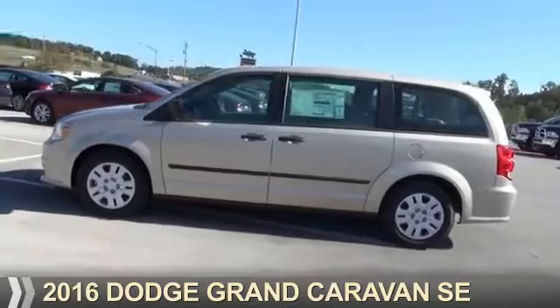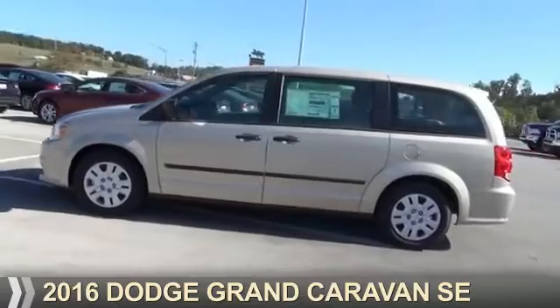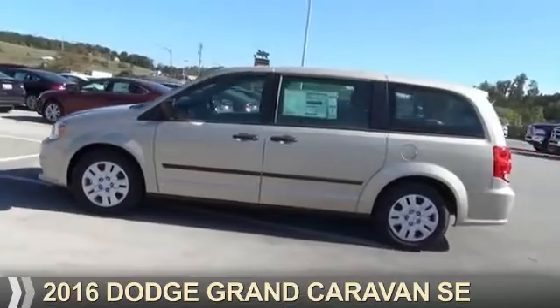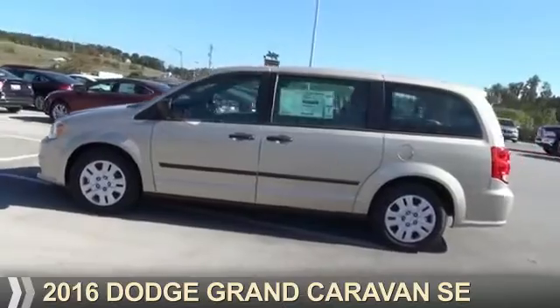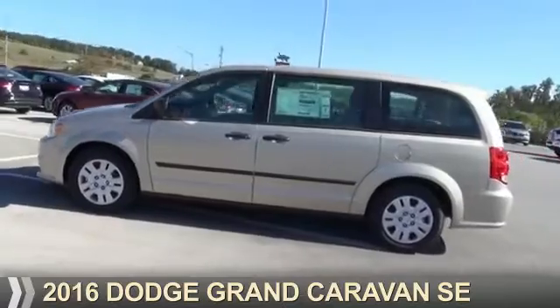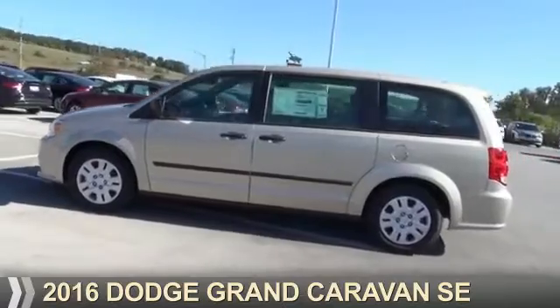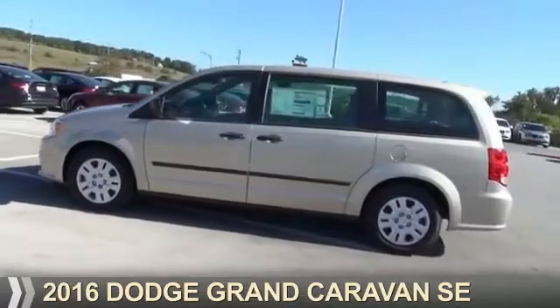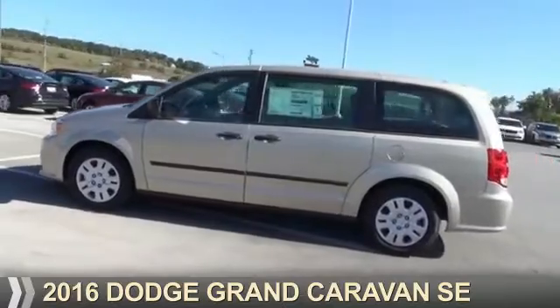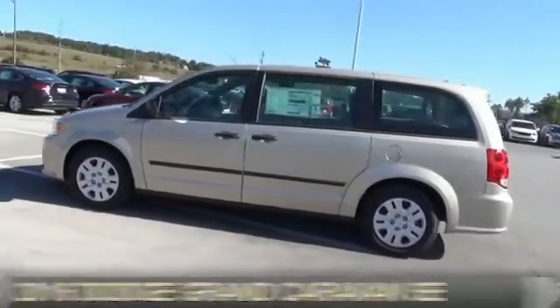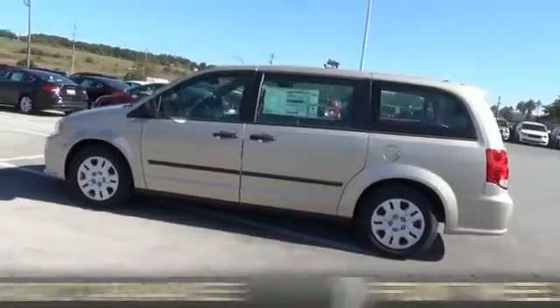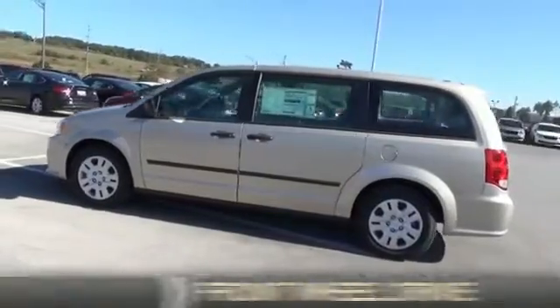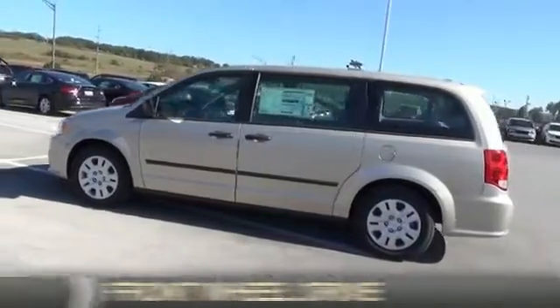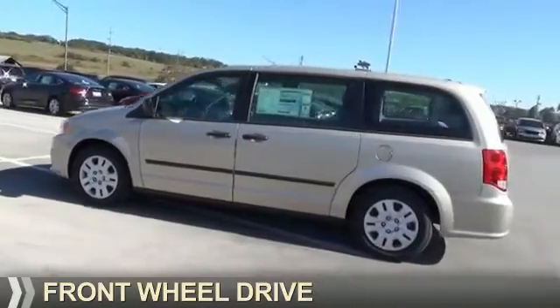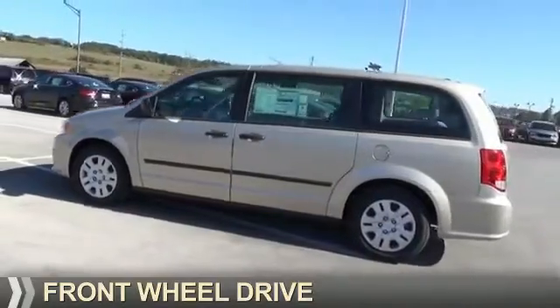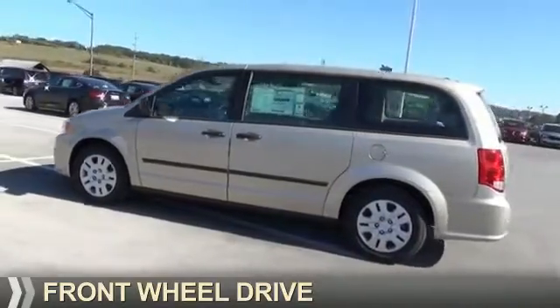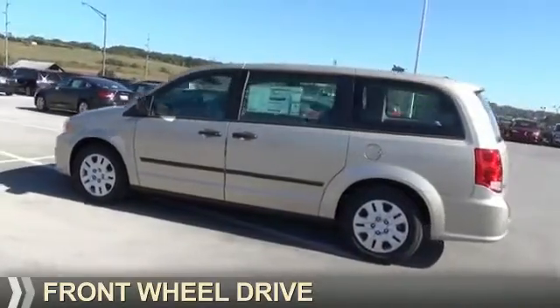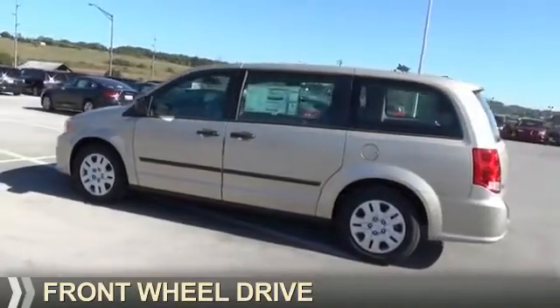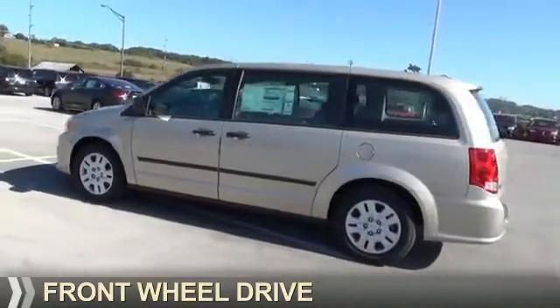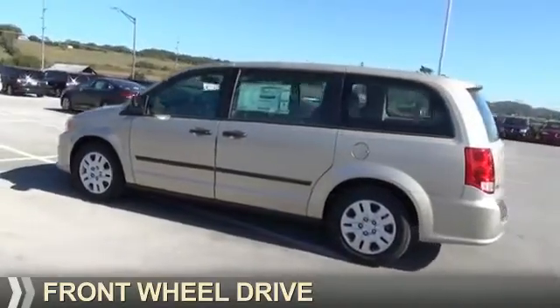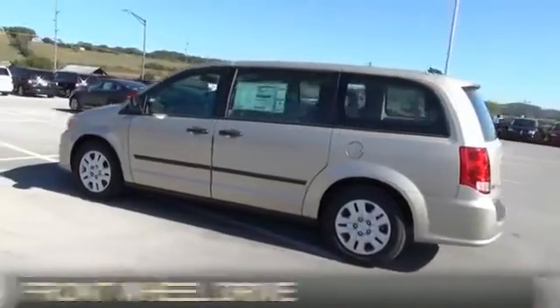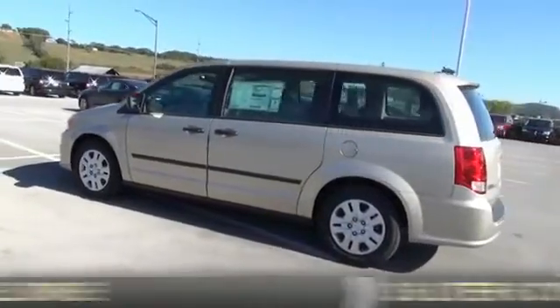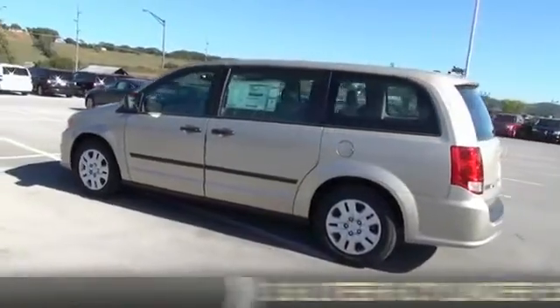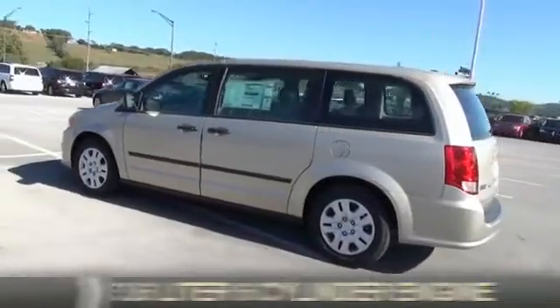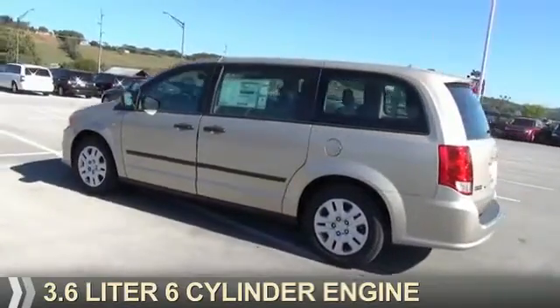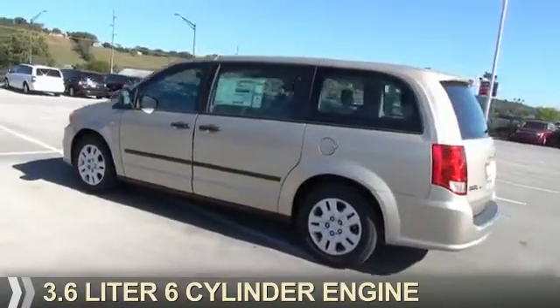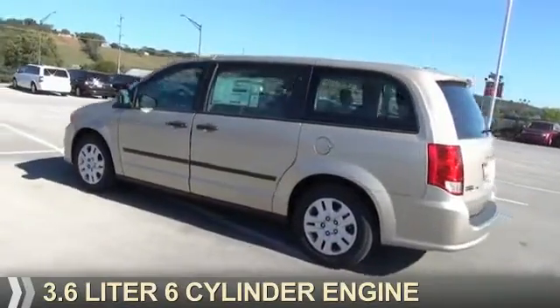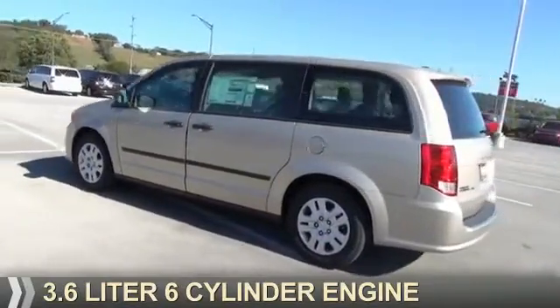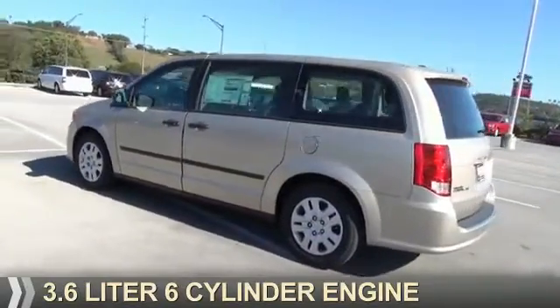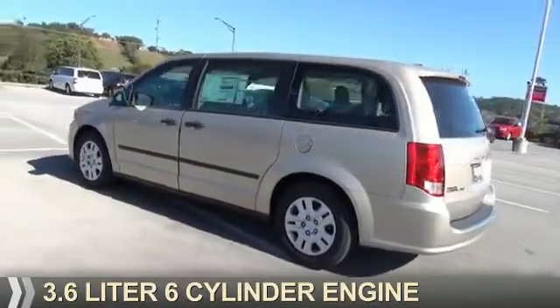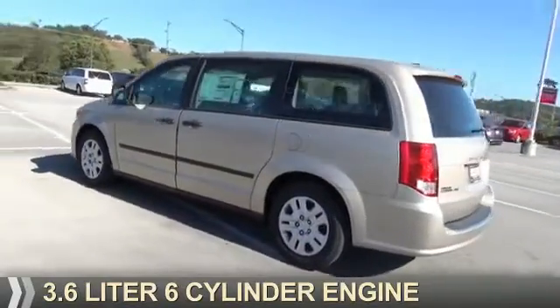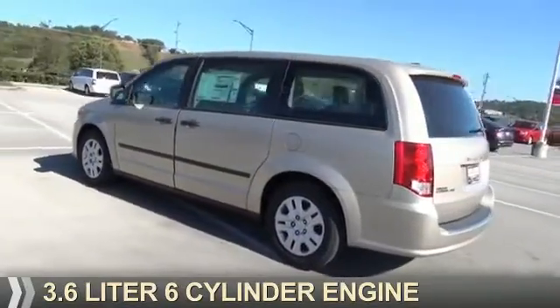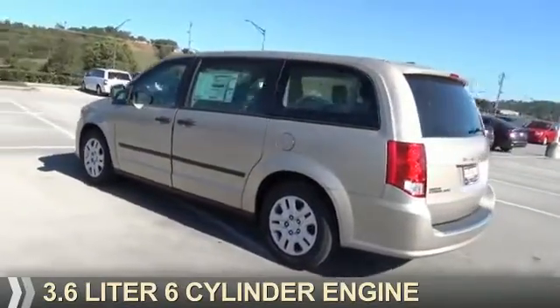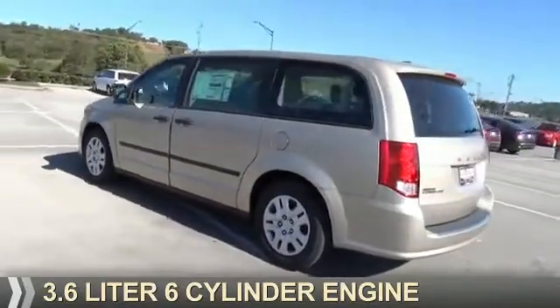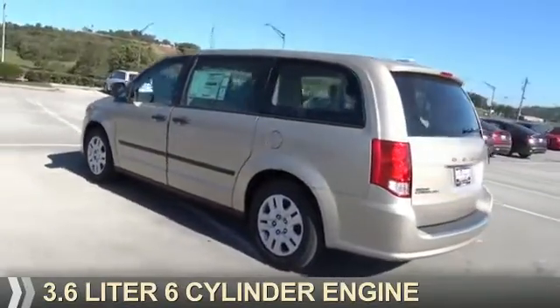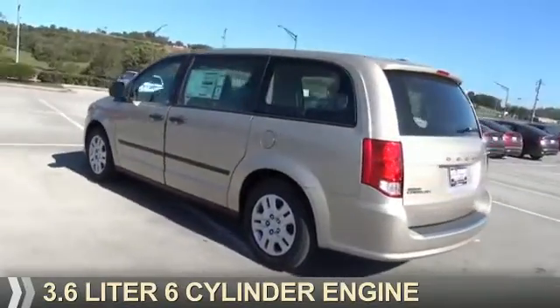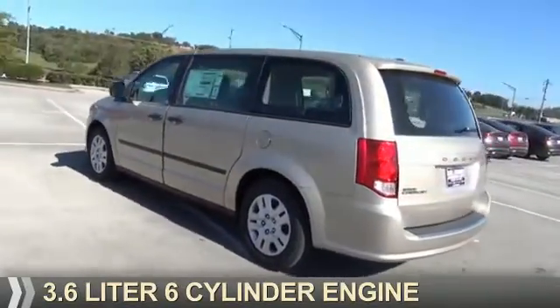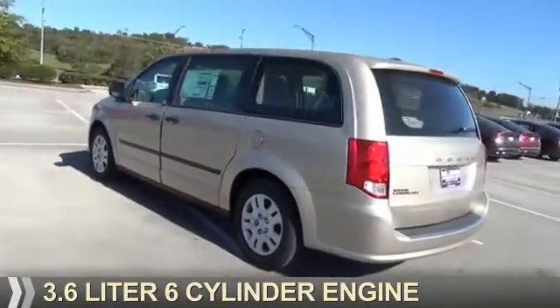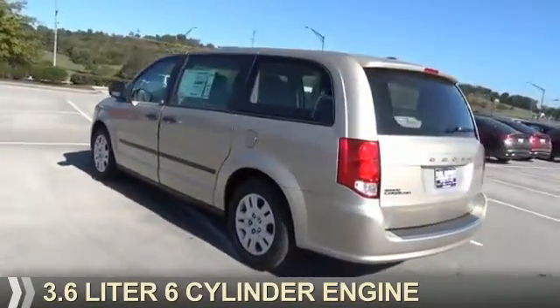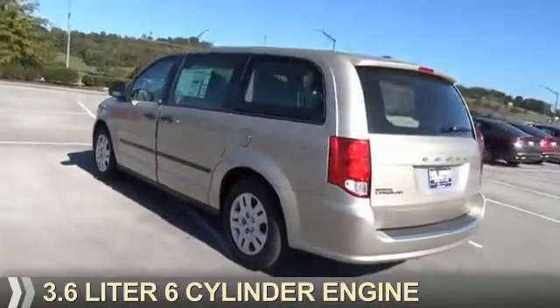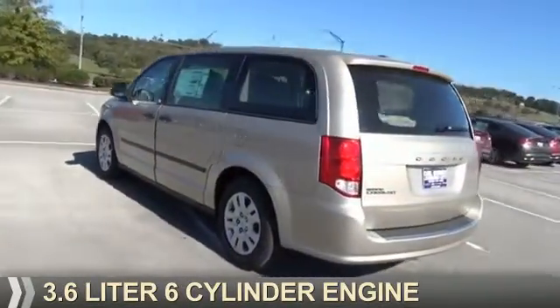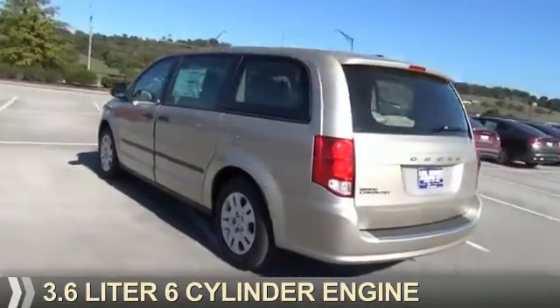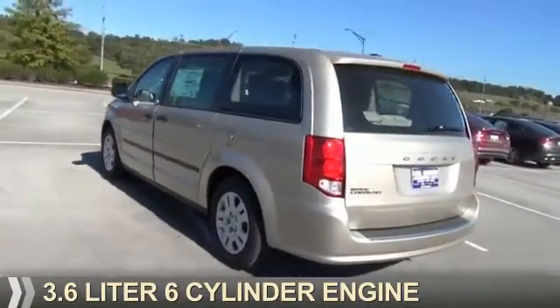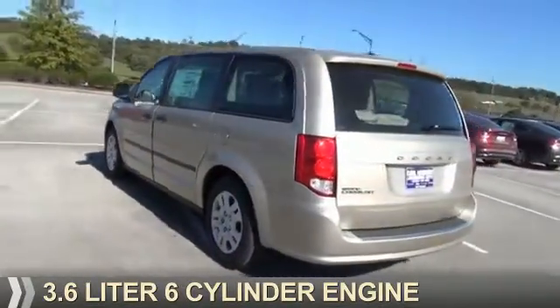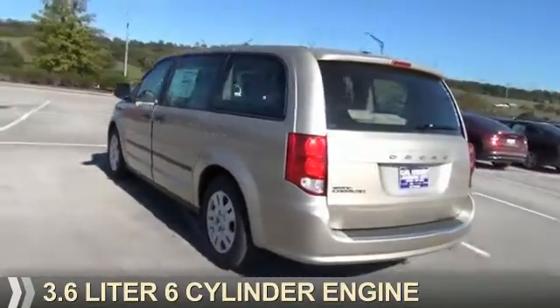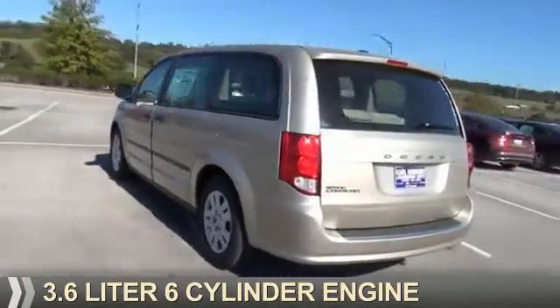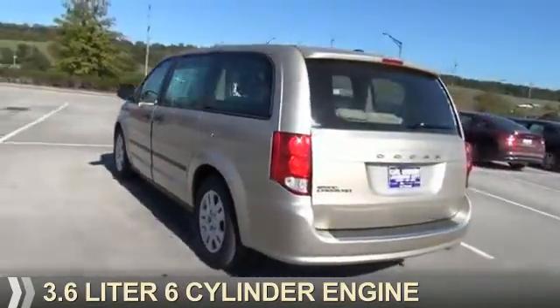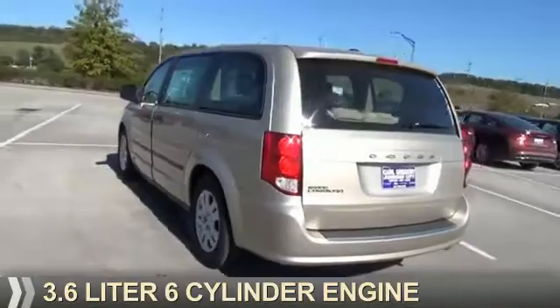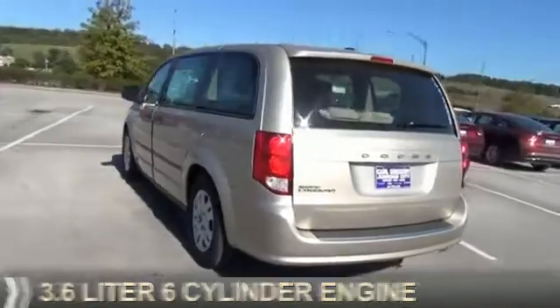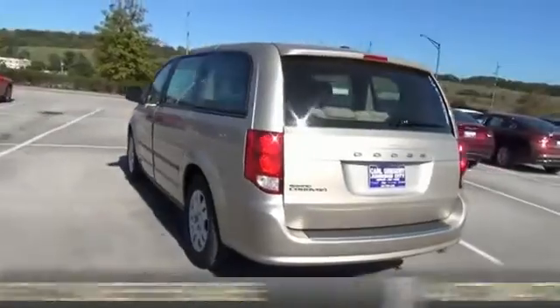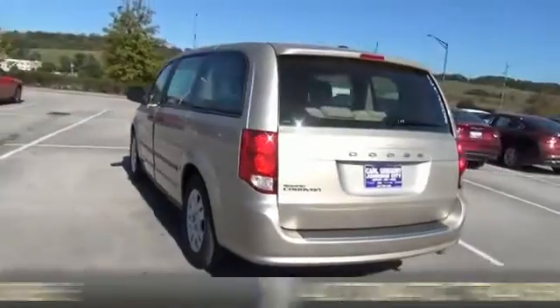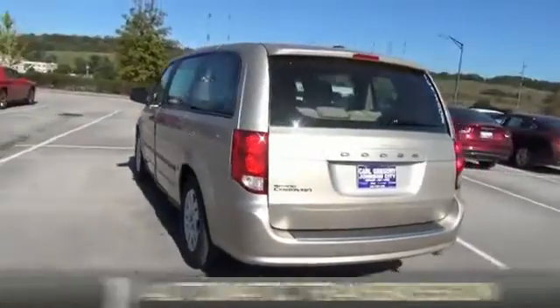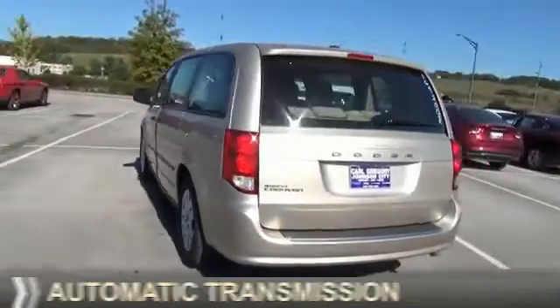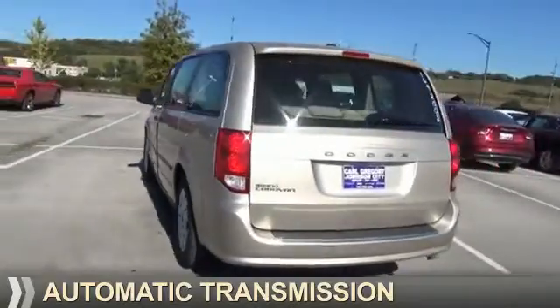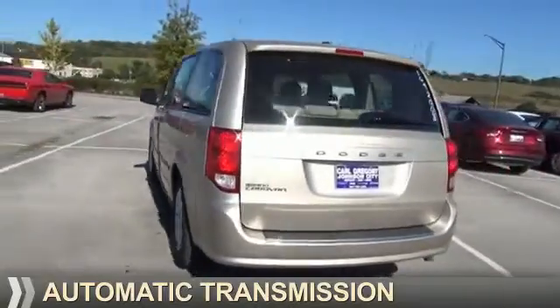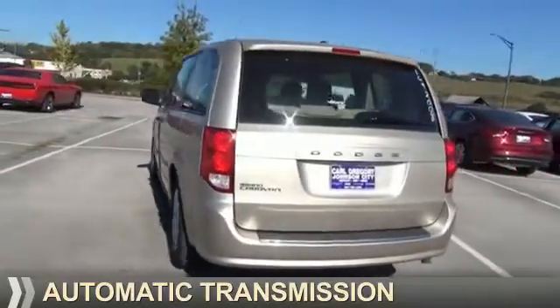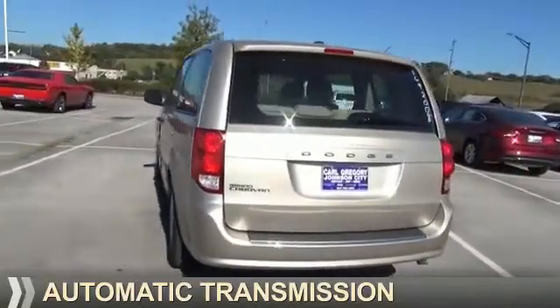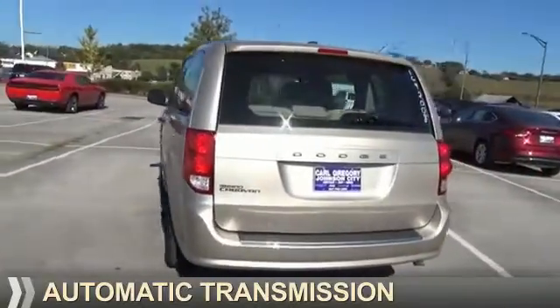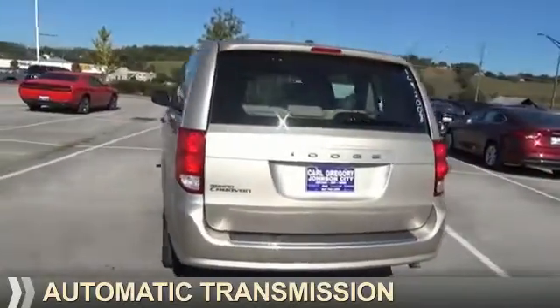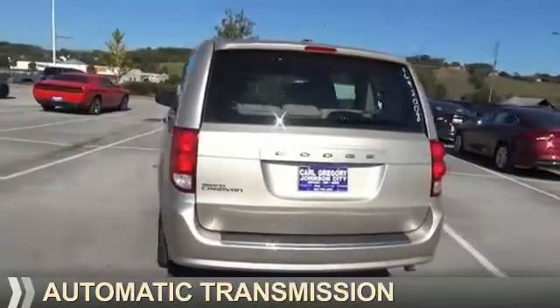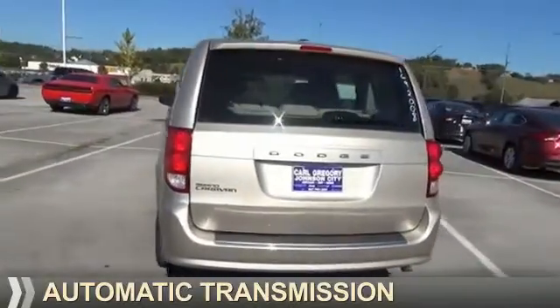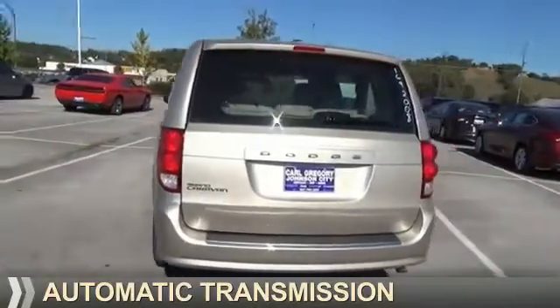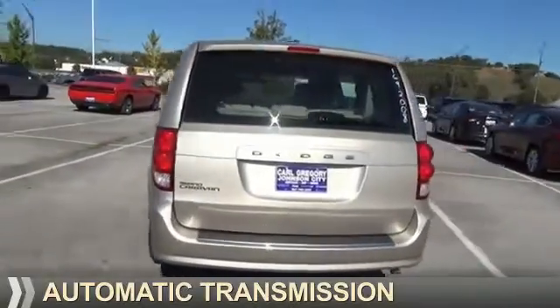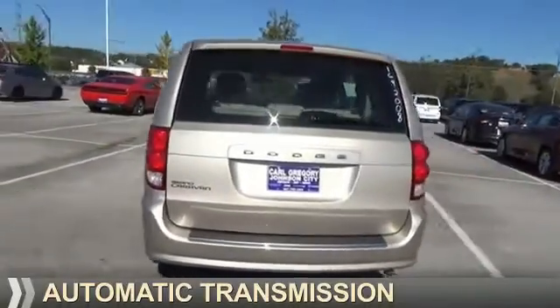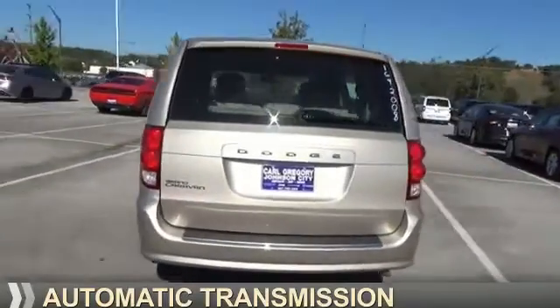It's powered by front wheel drive, a 3.6 liter six cylinder engine, and an automatic transmission.